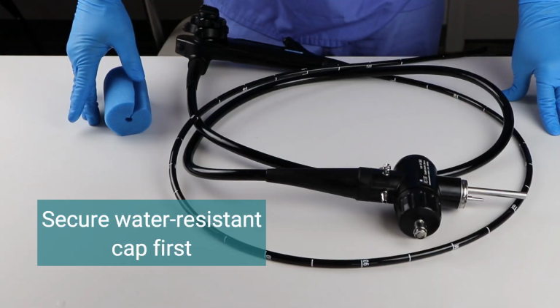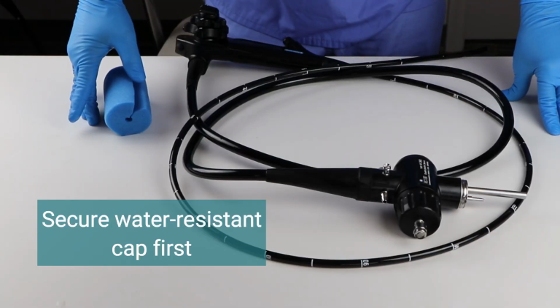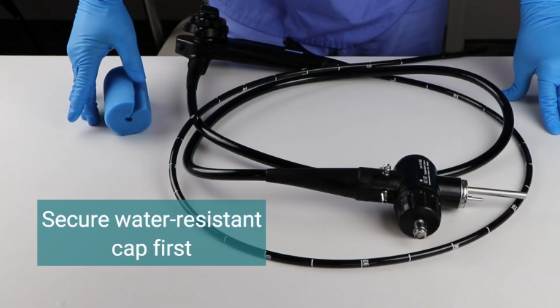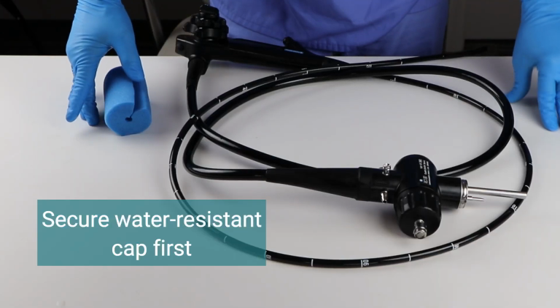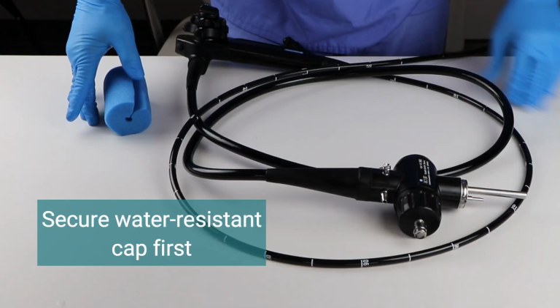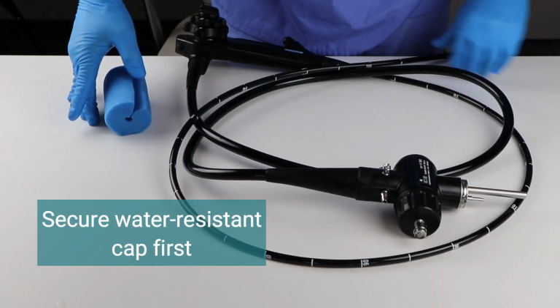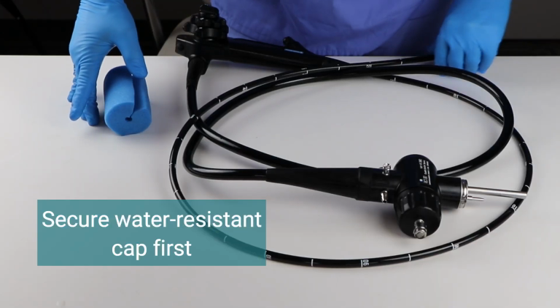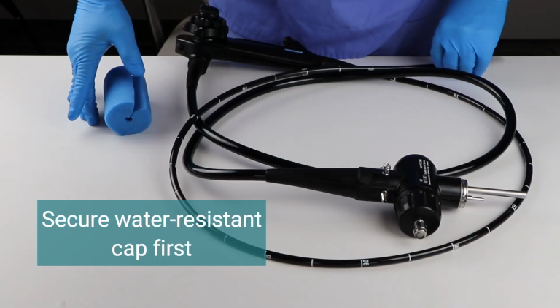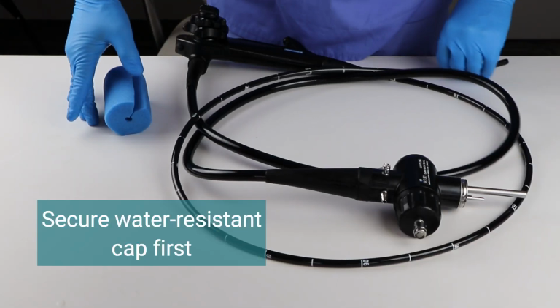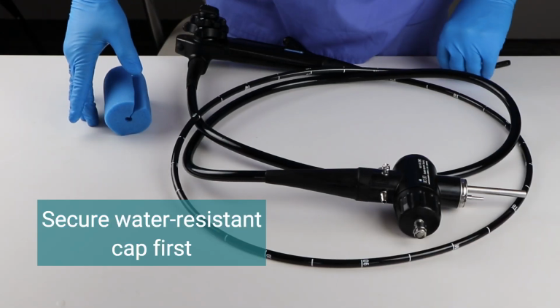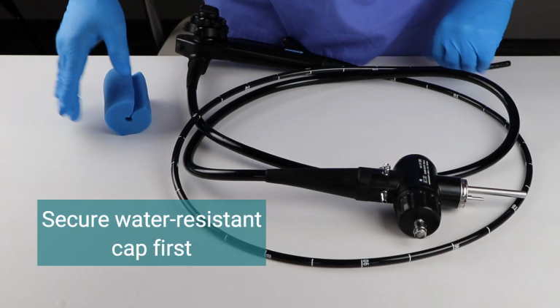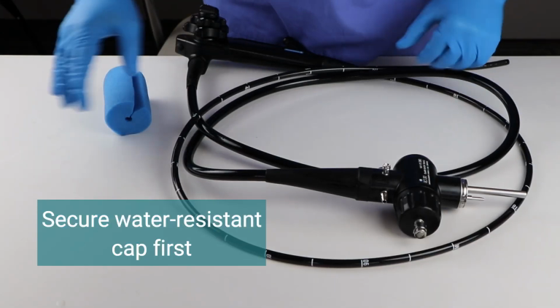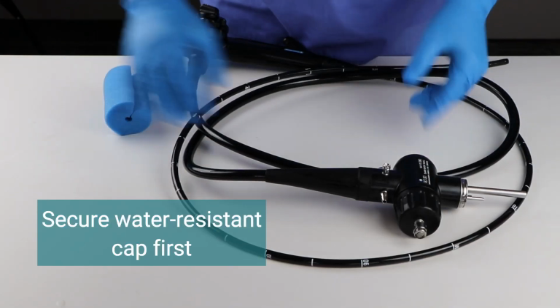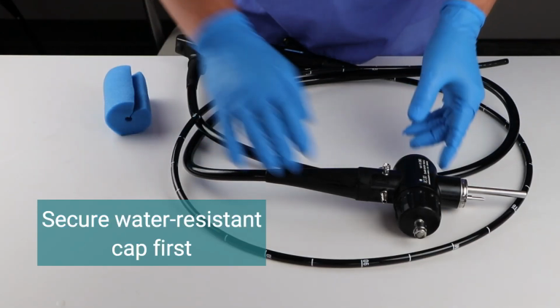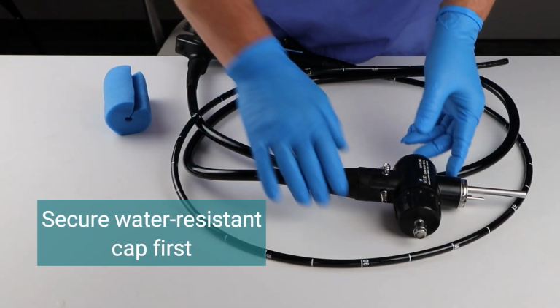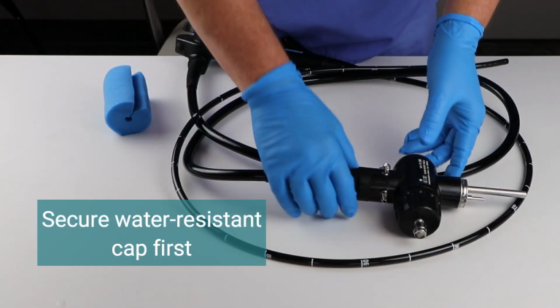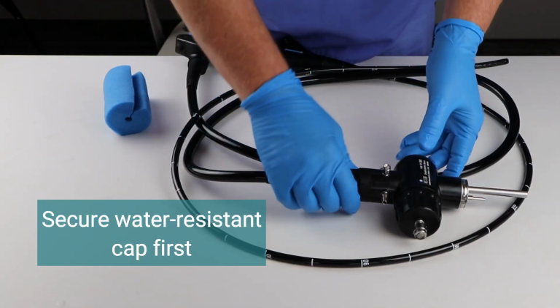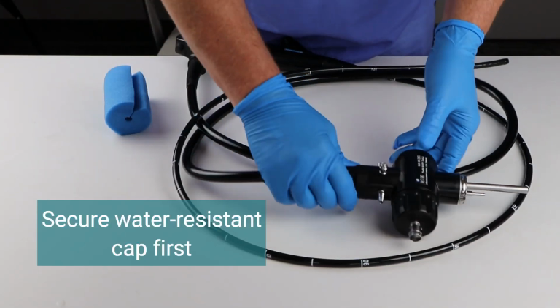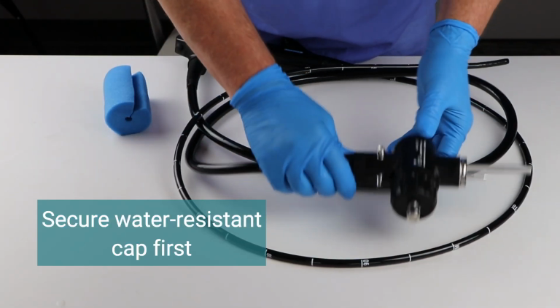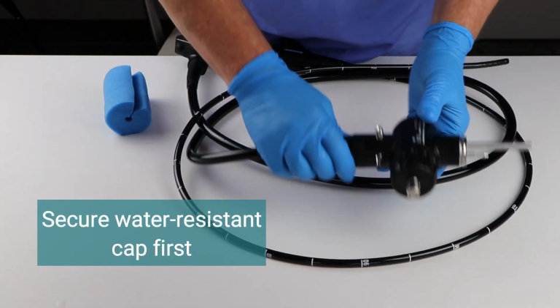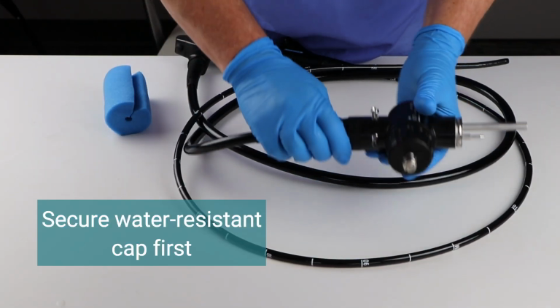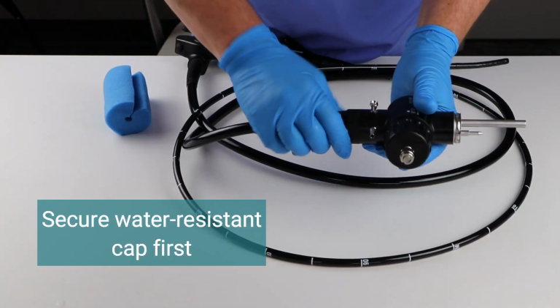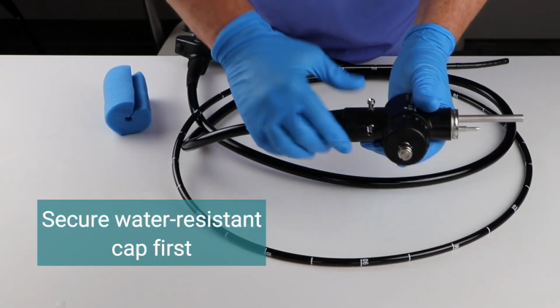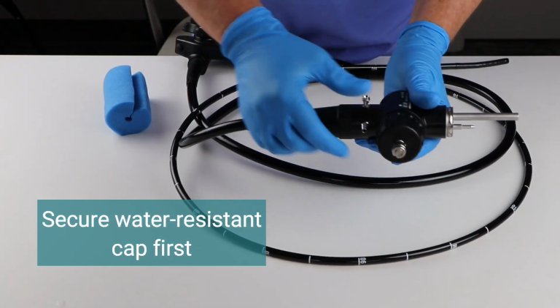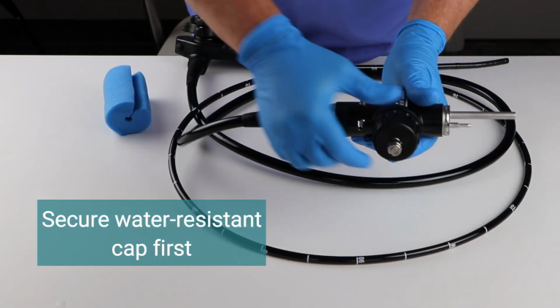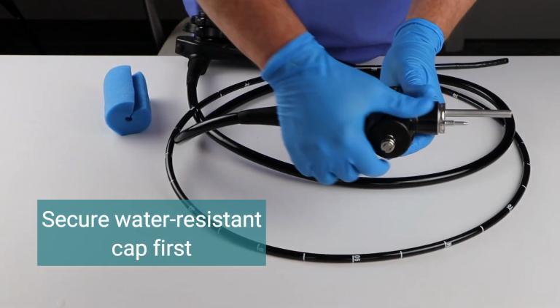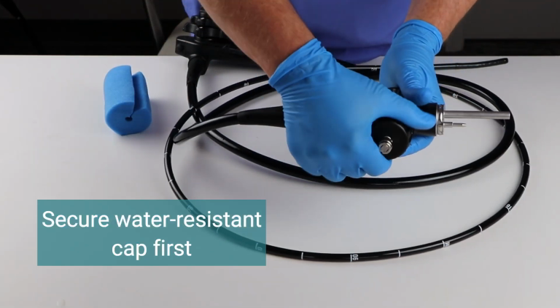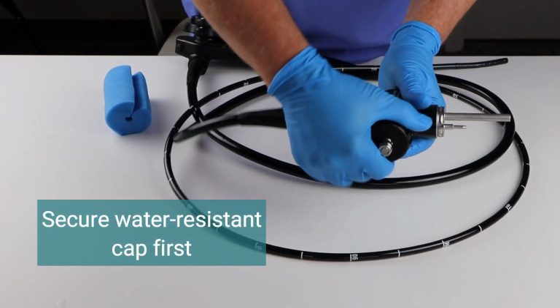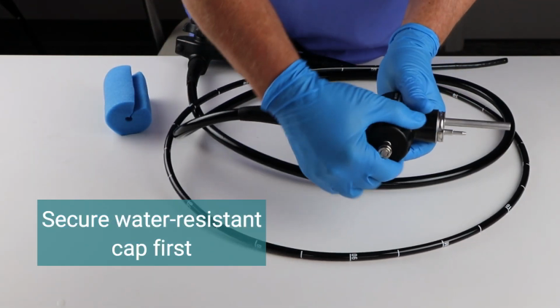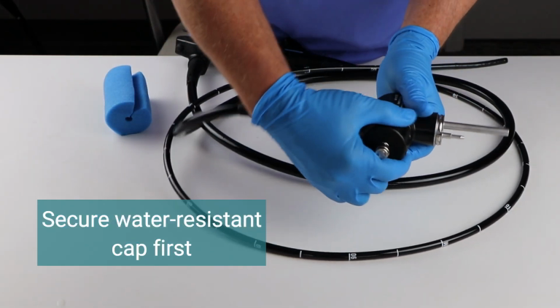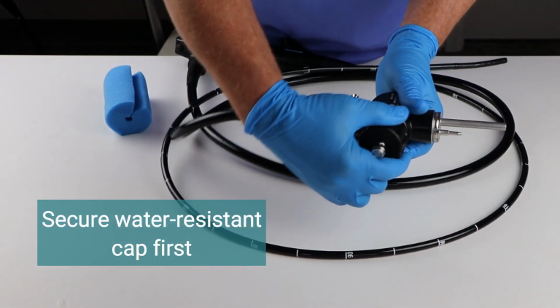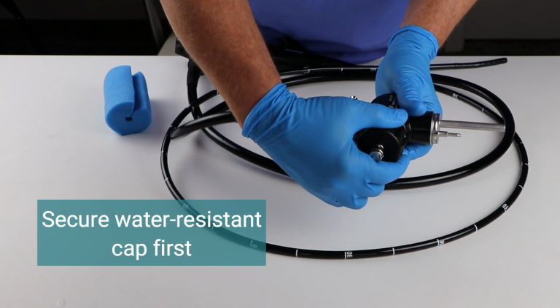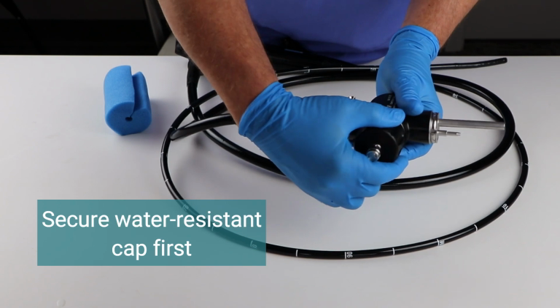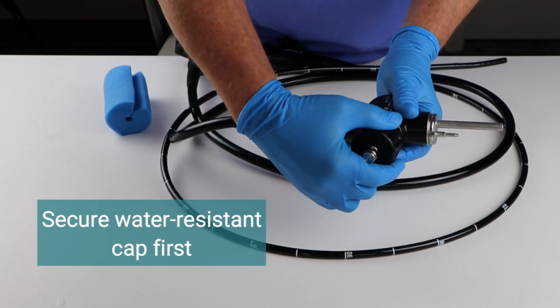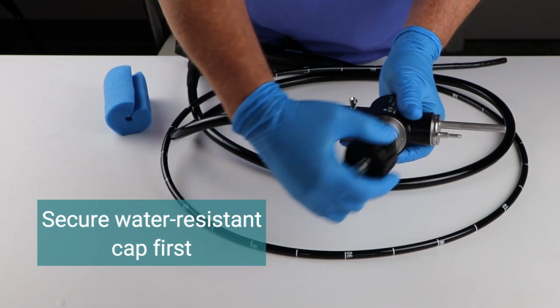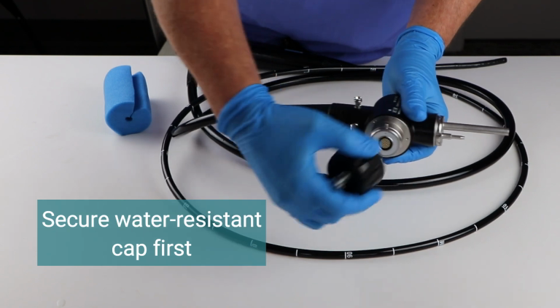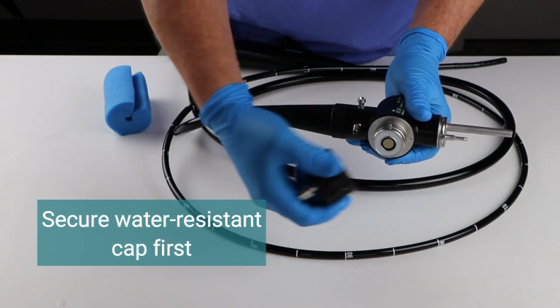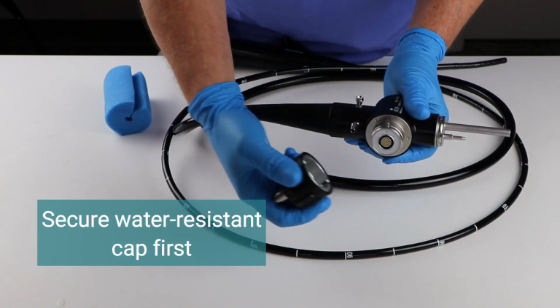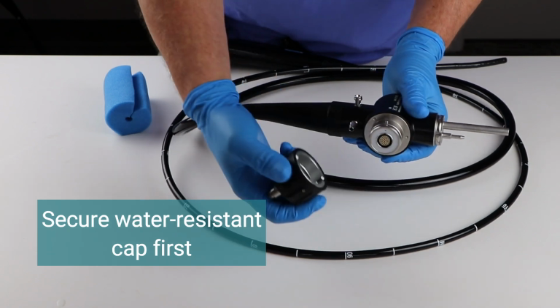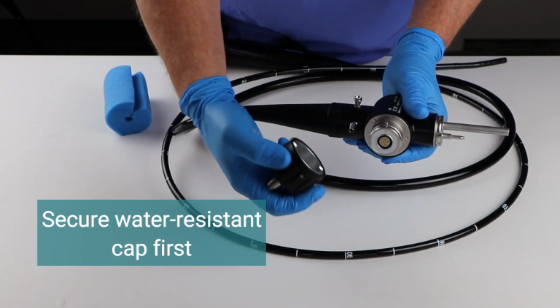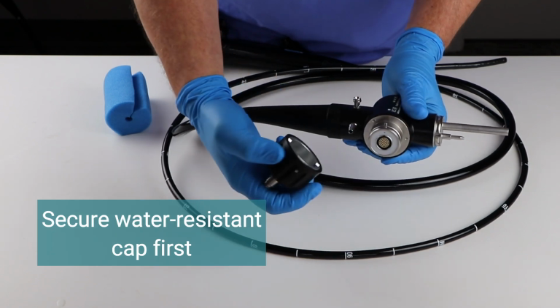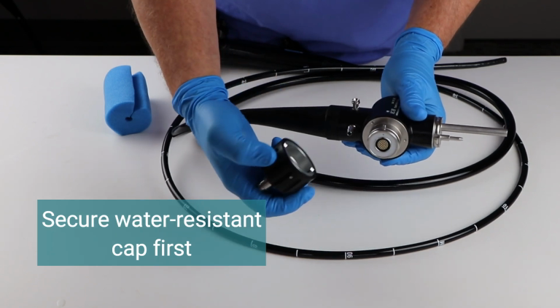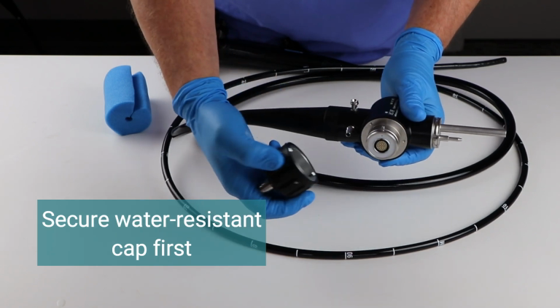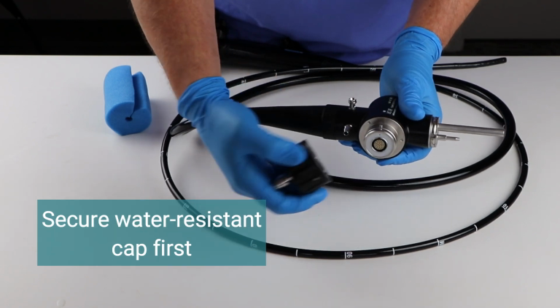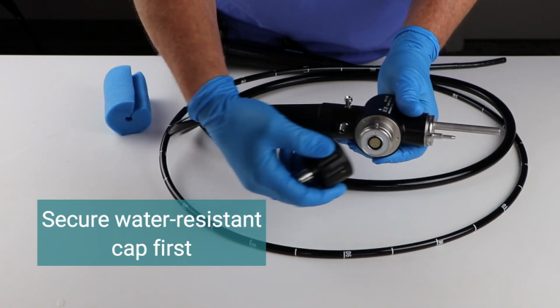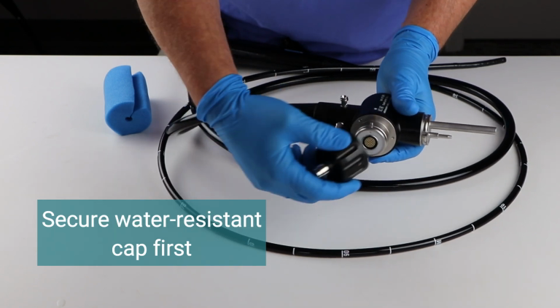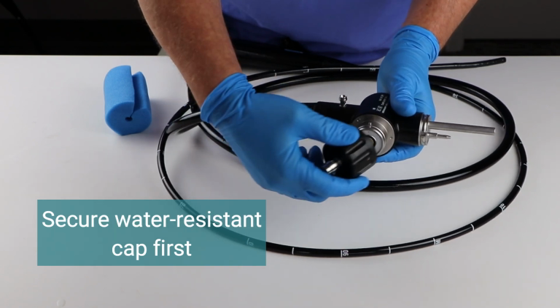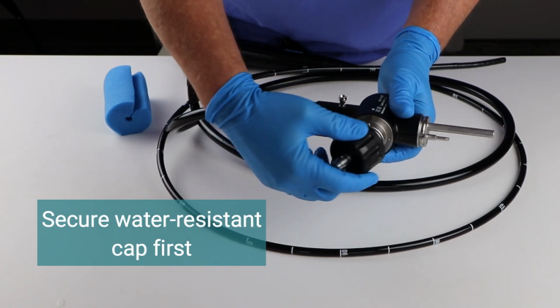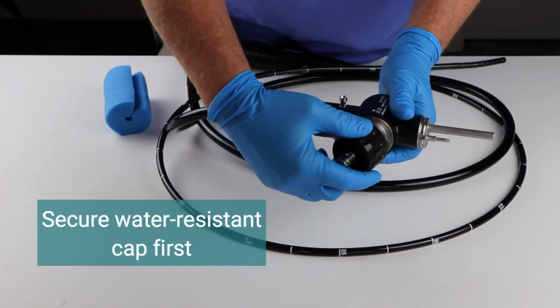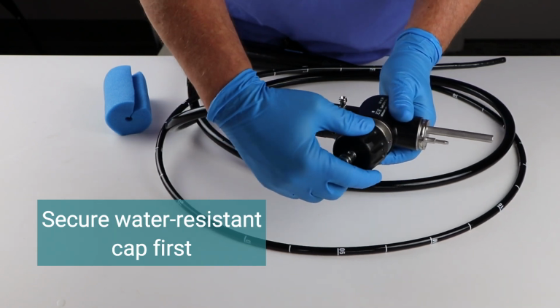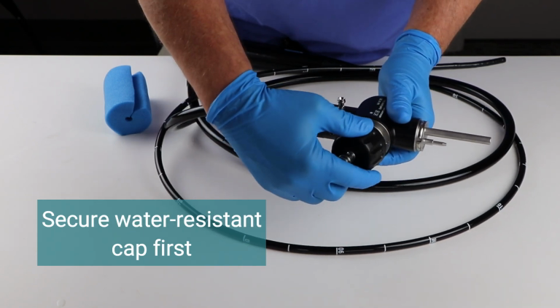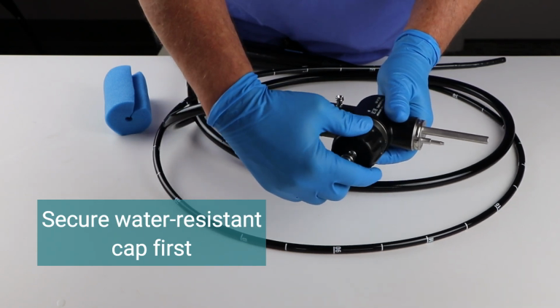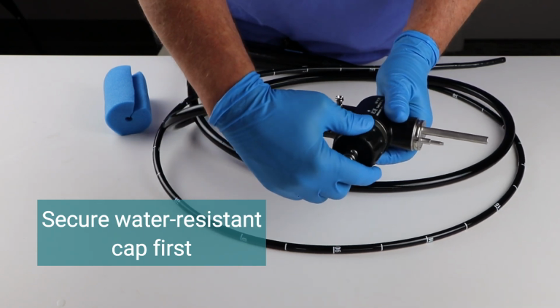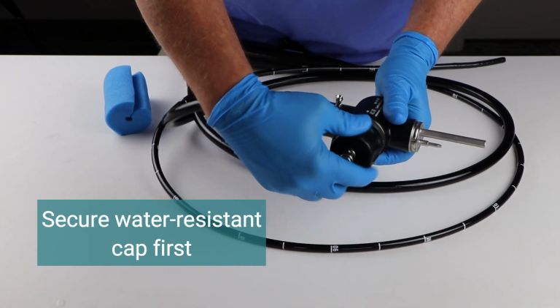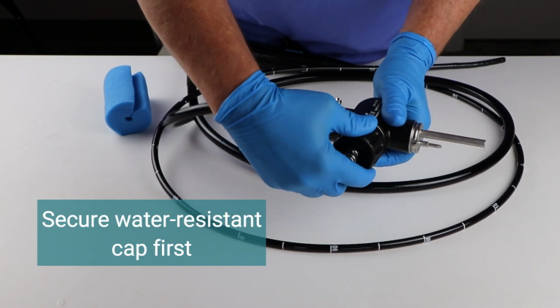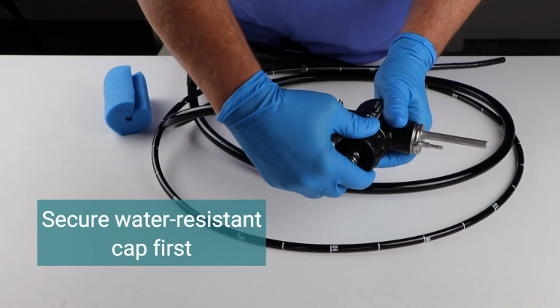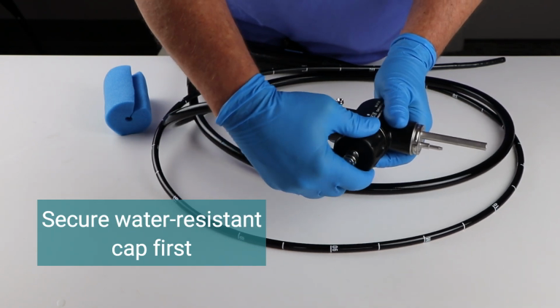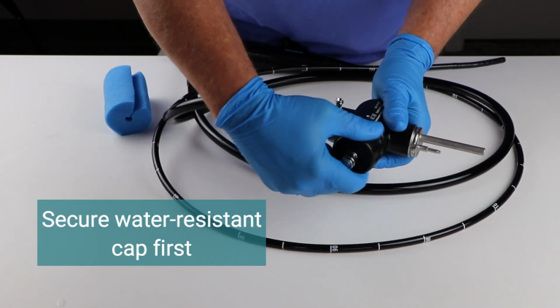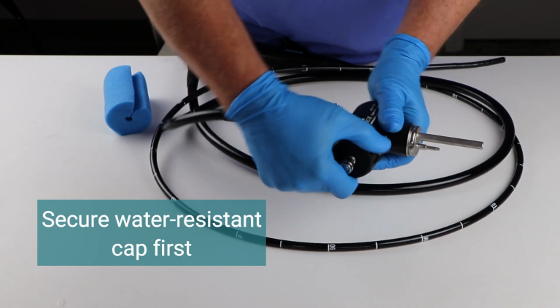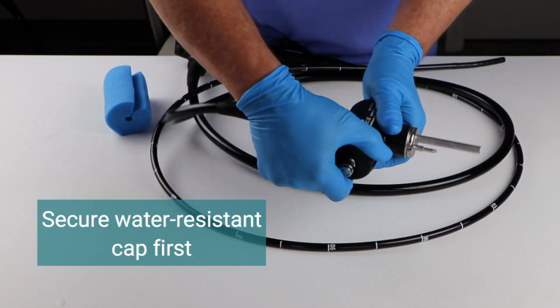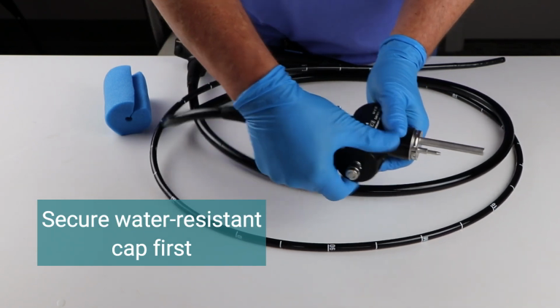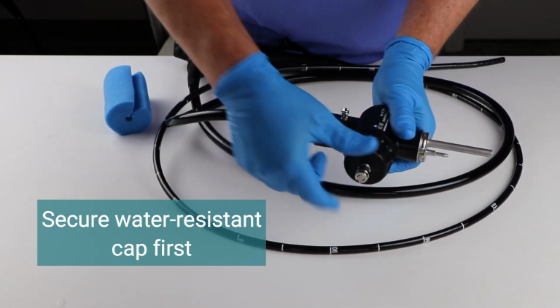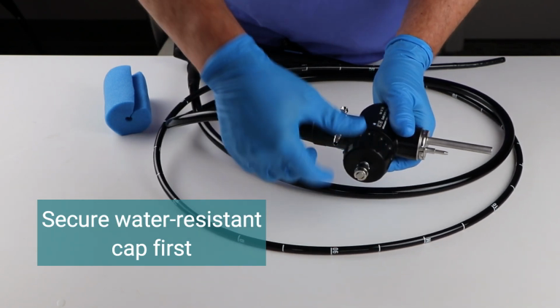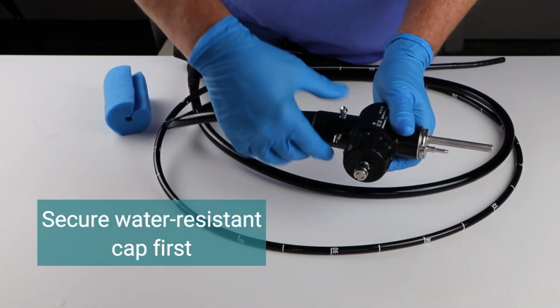Before starting, ensure the water-resistant cap on the endoscope is secure to prevent fluid from damaging the sensitive electronic parts inside.